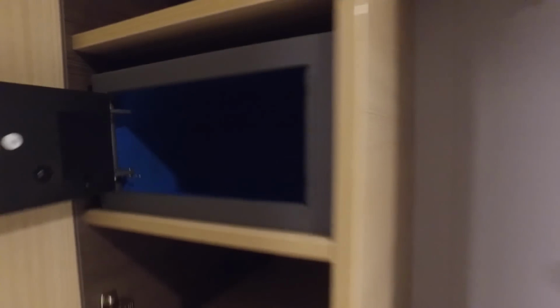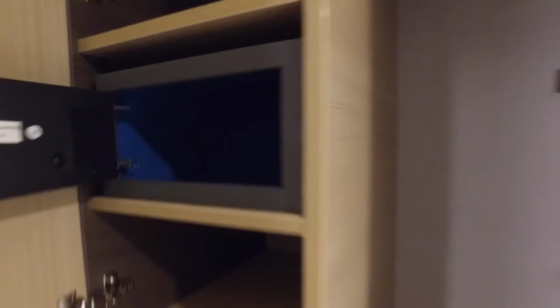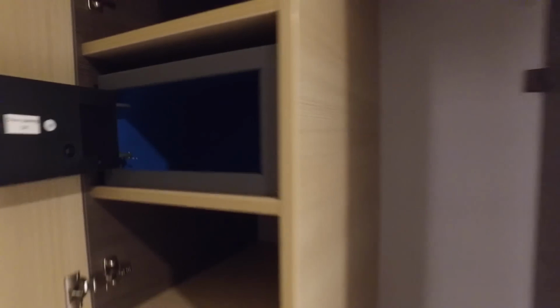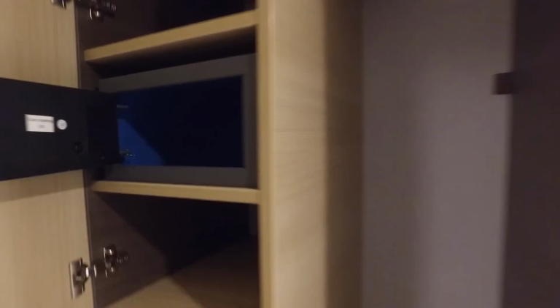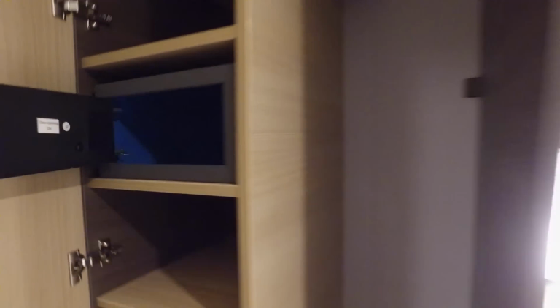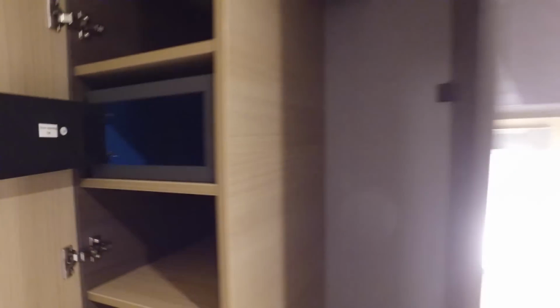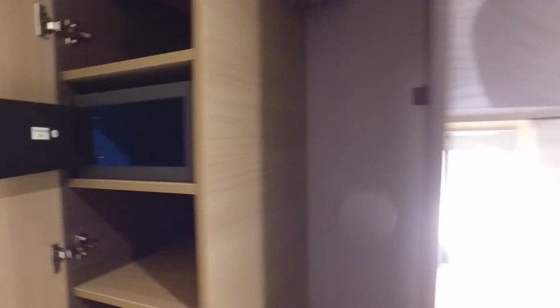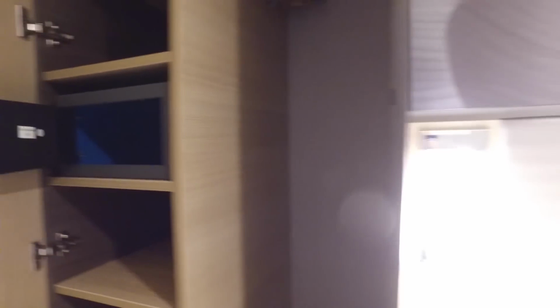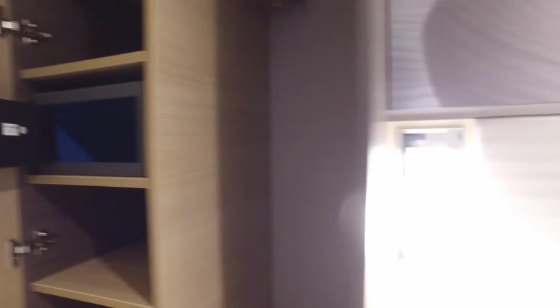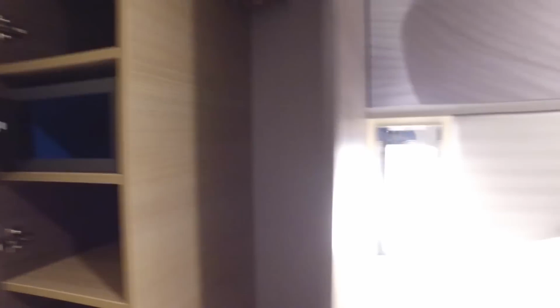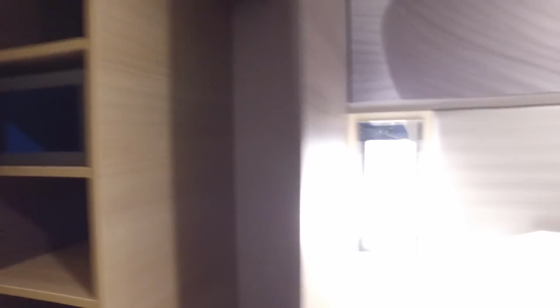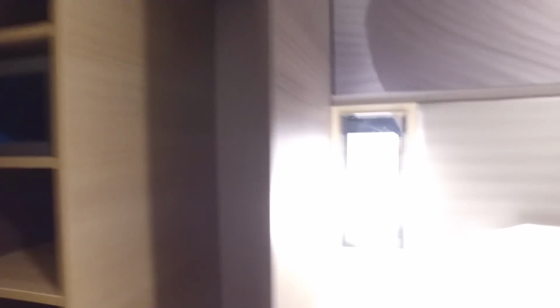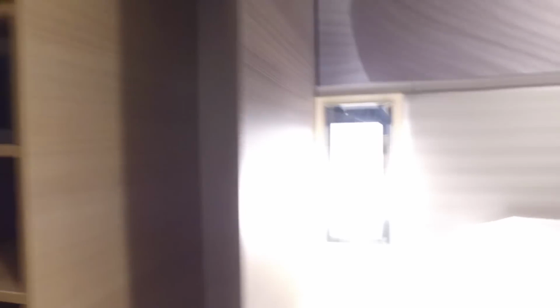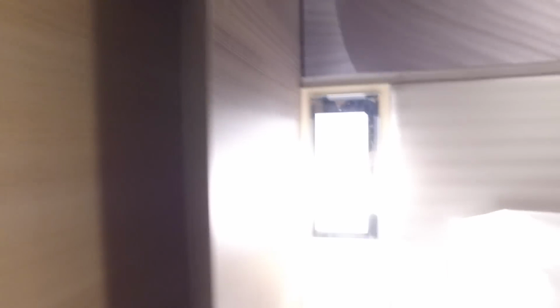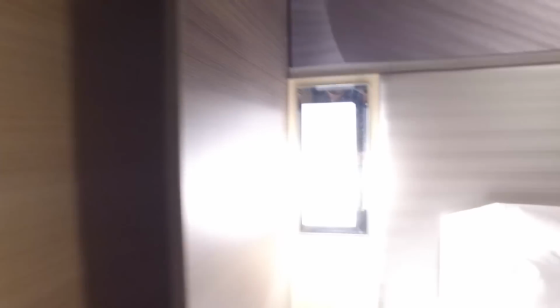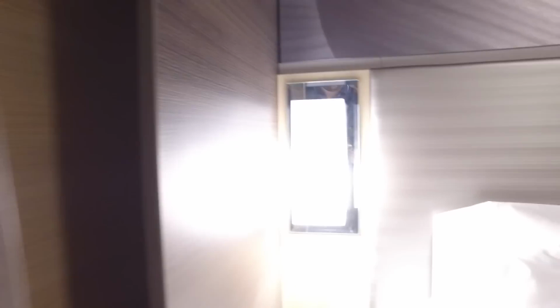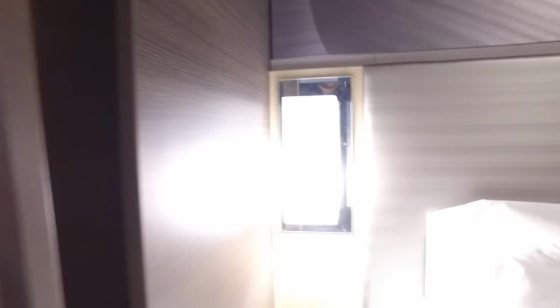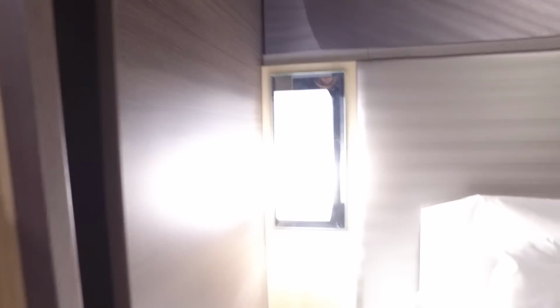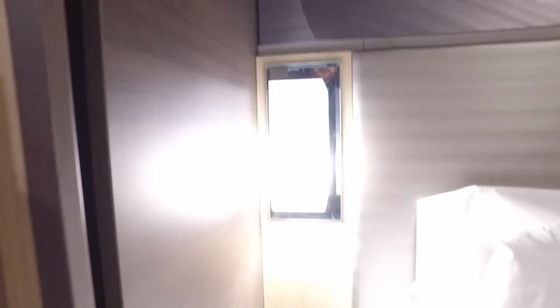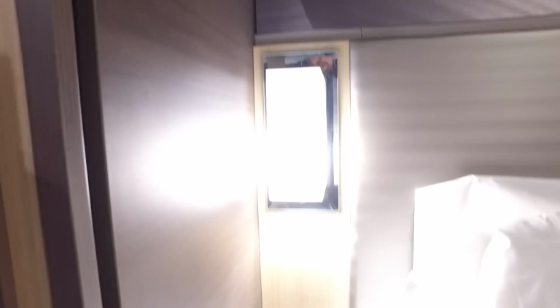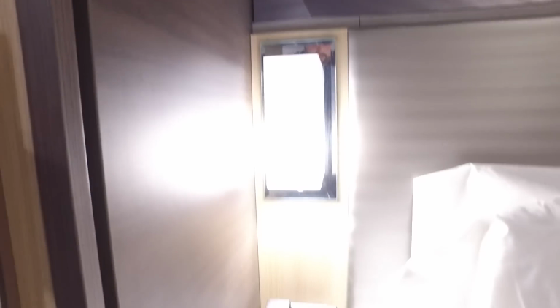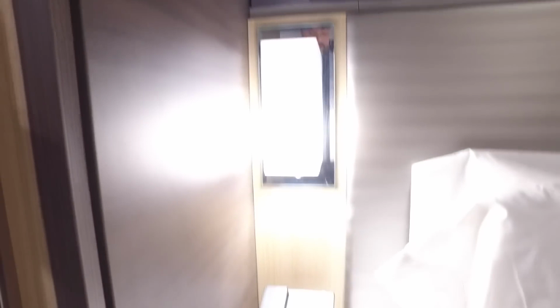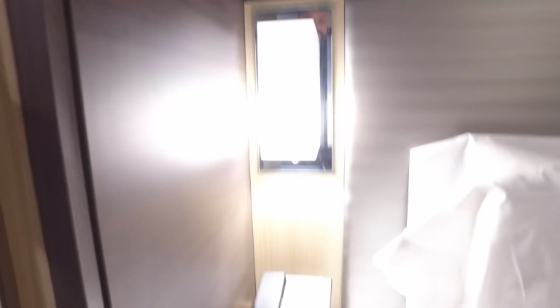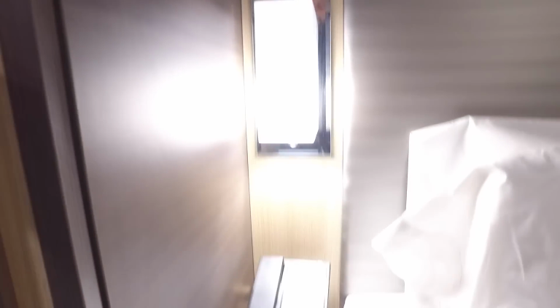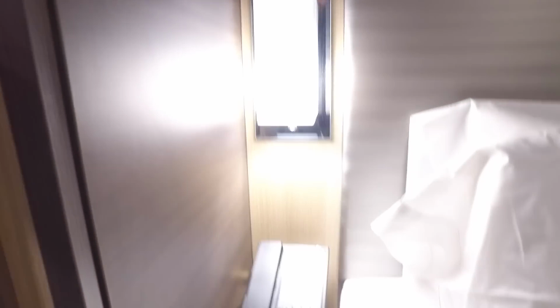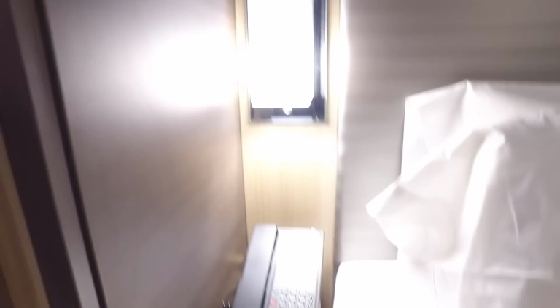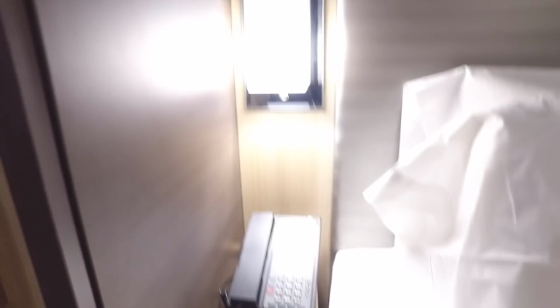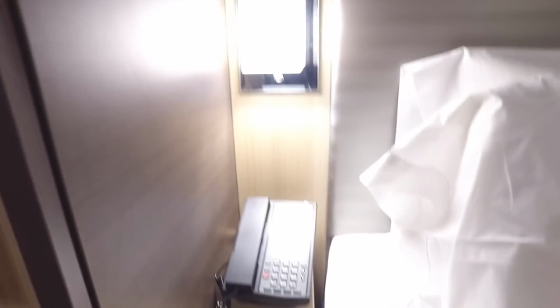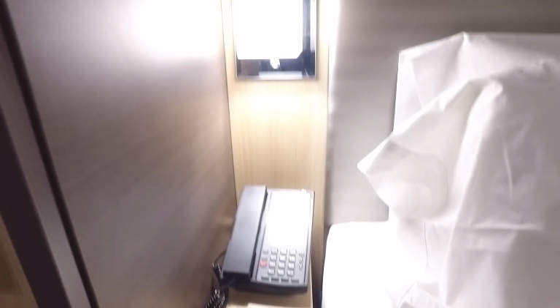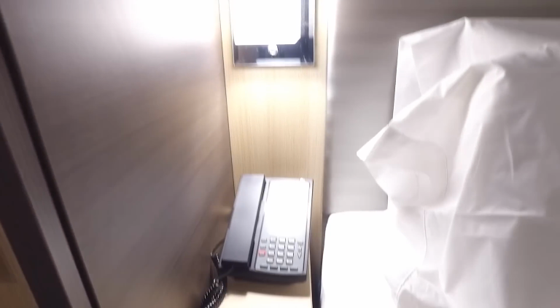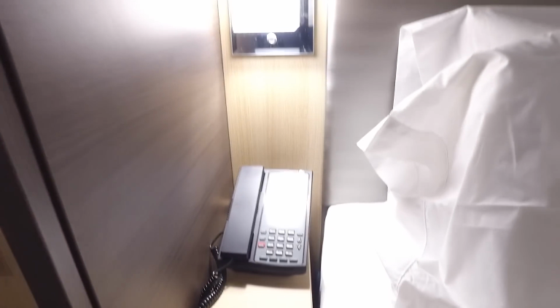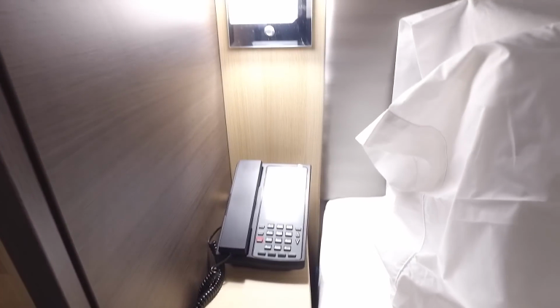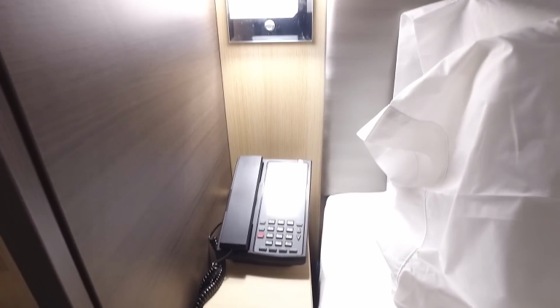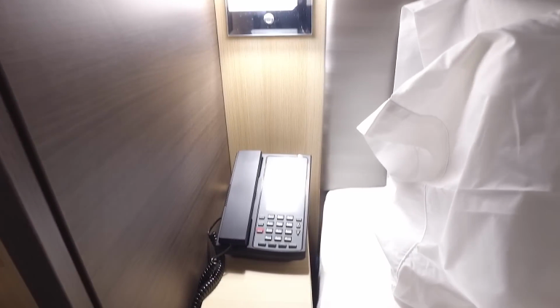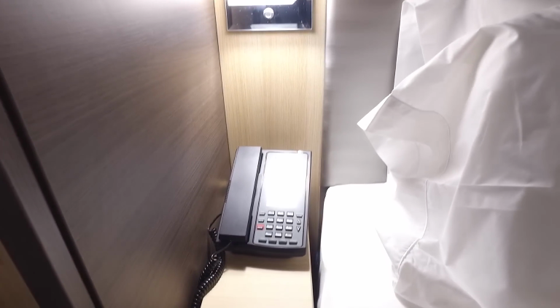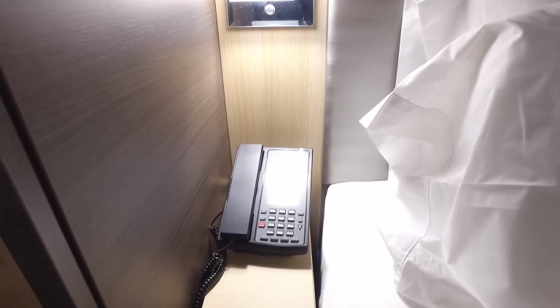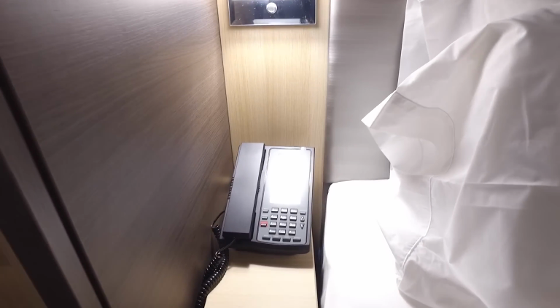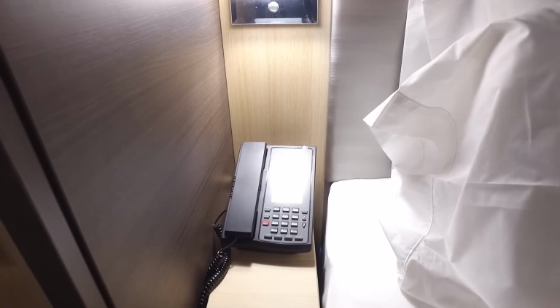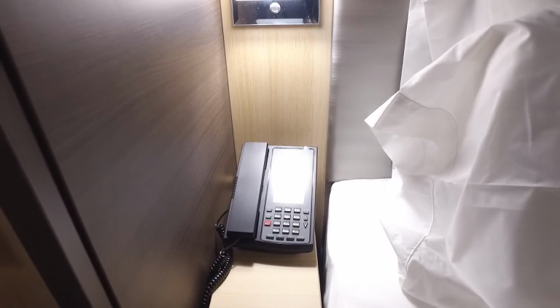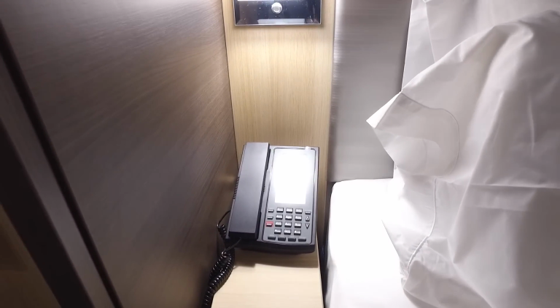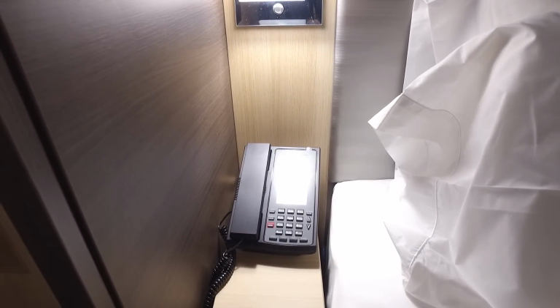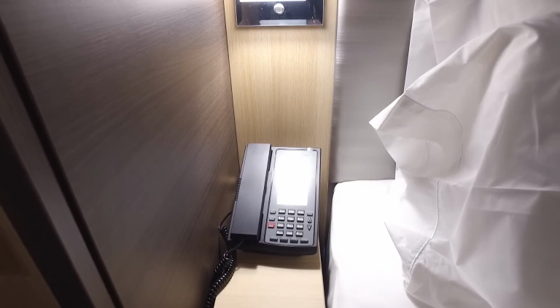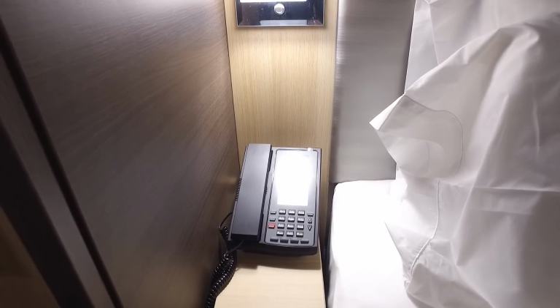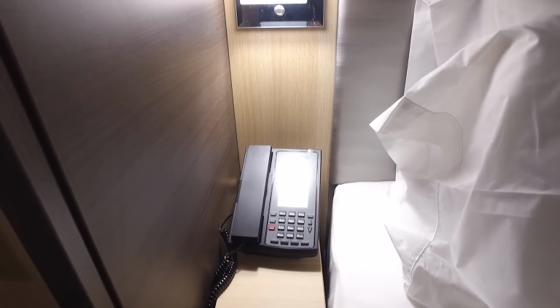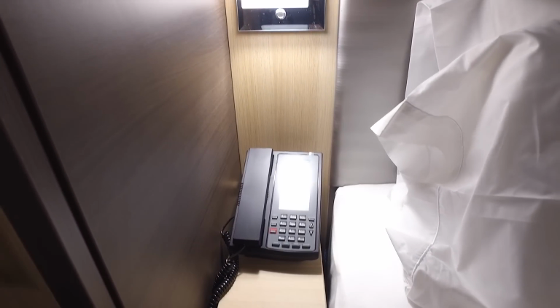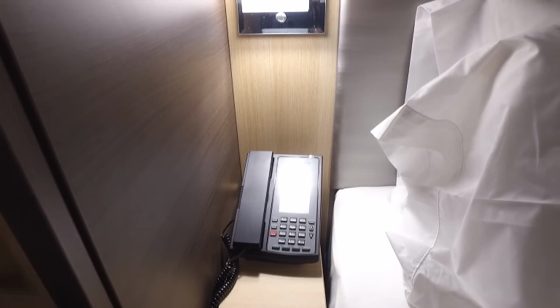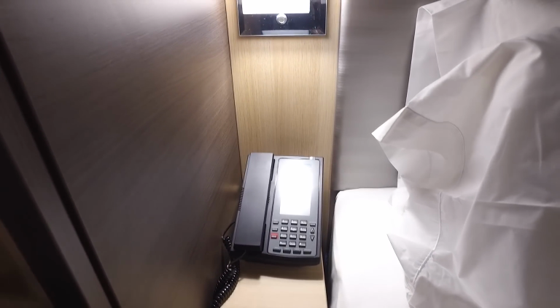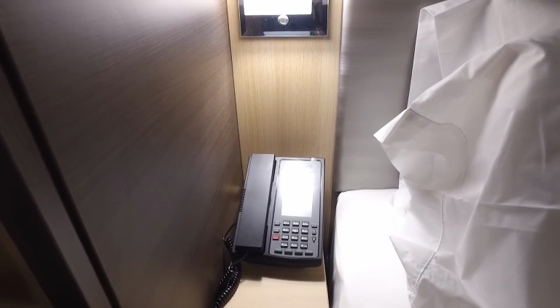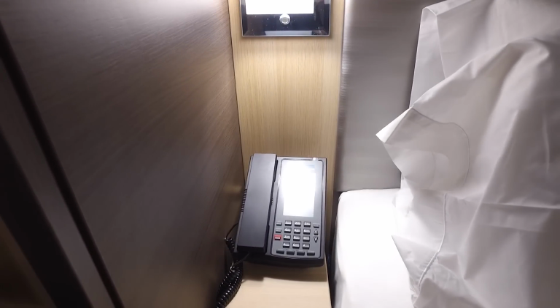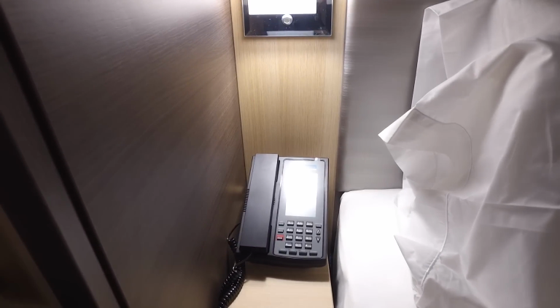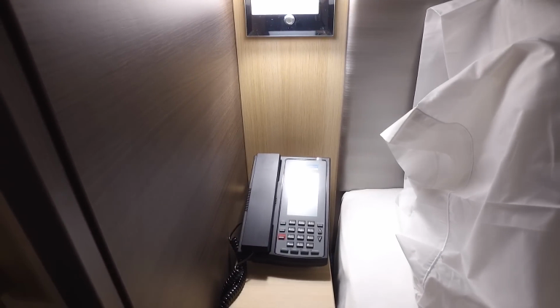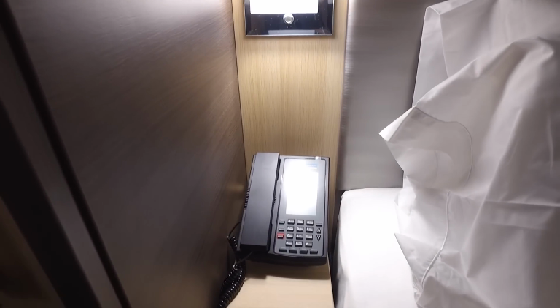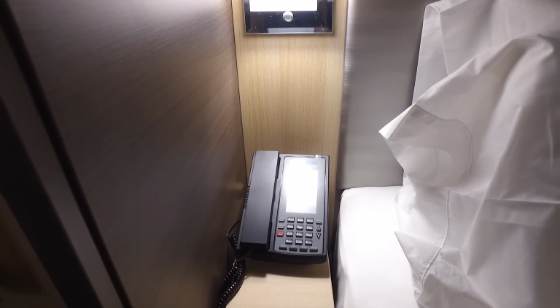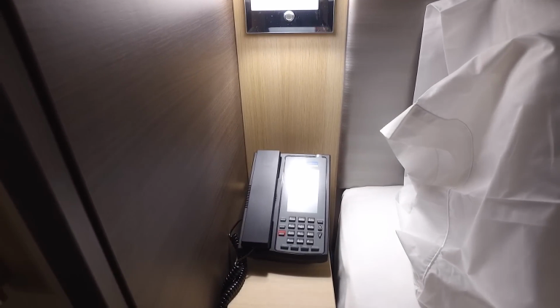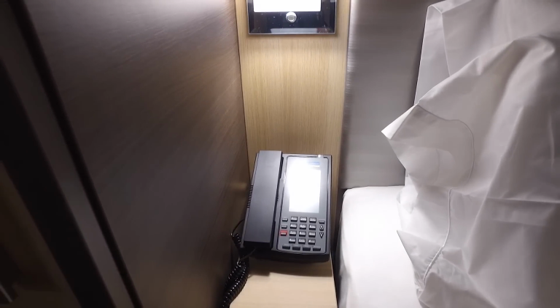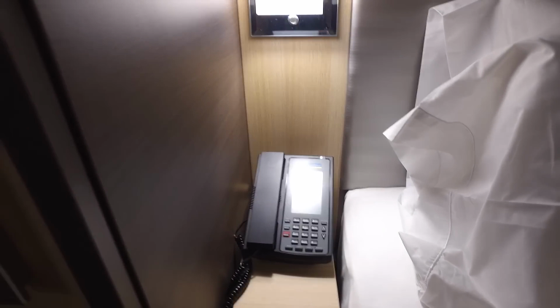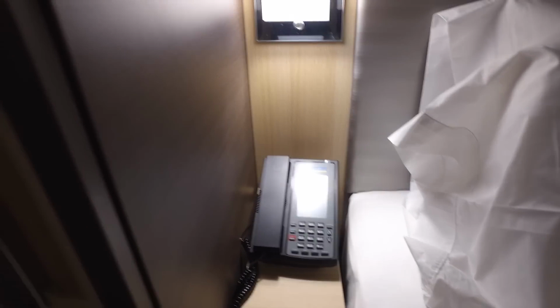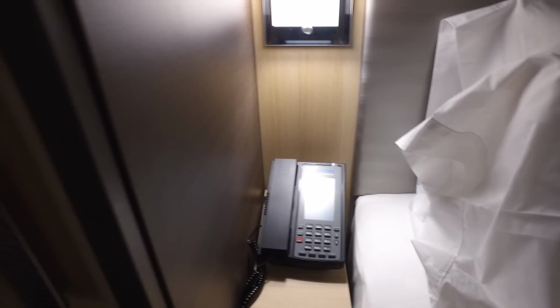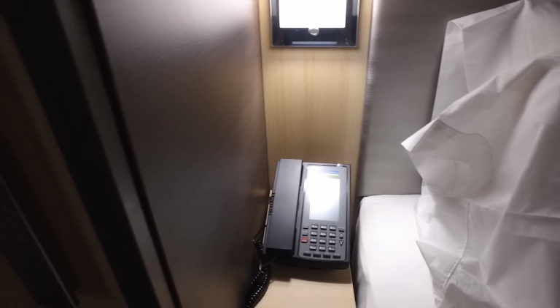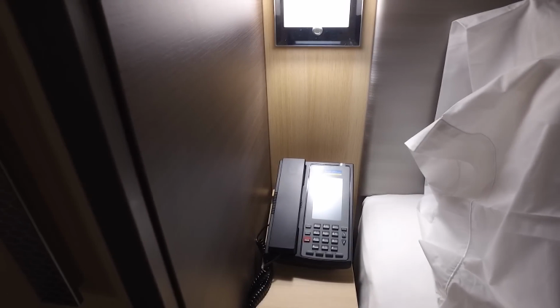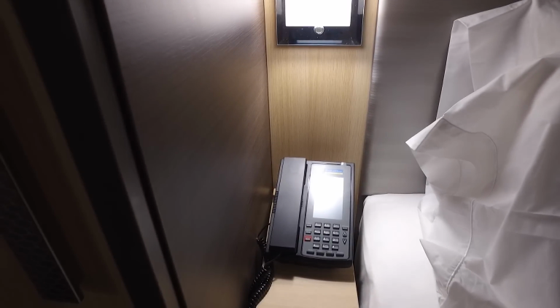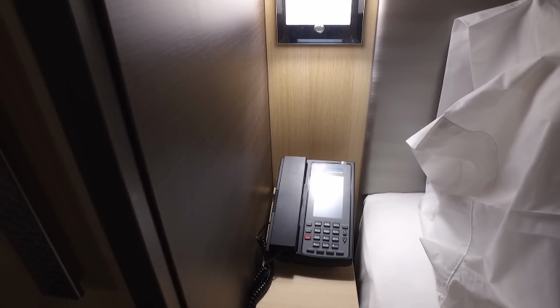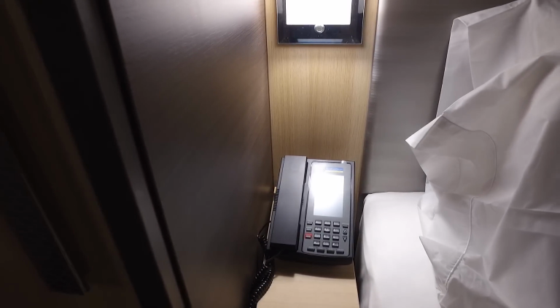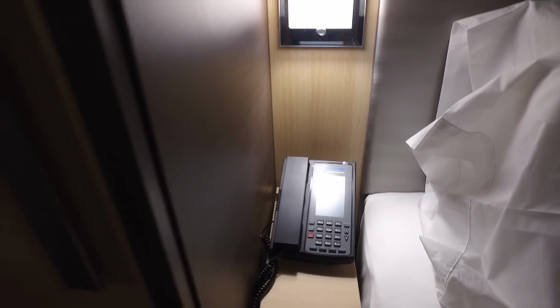To the left hand side of the bed we have a lamp and a phone, but please note there is no socket at this side of the bed.